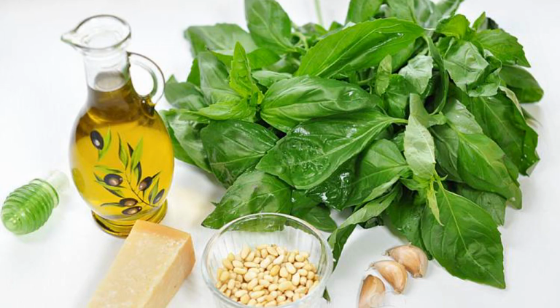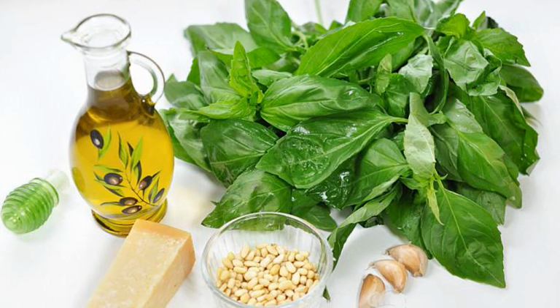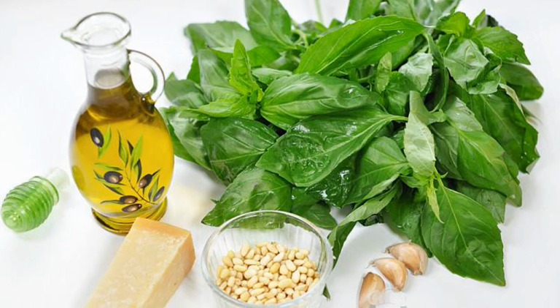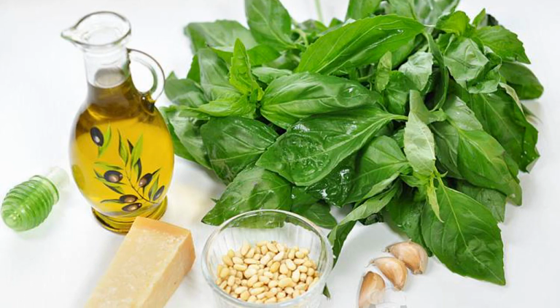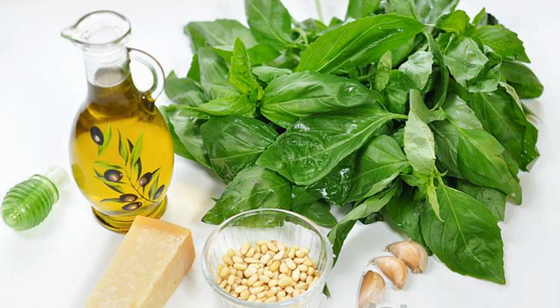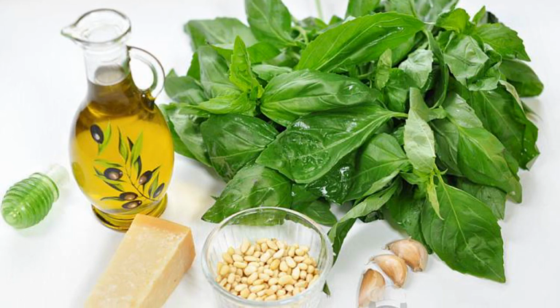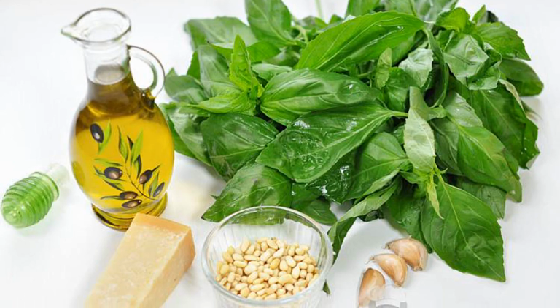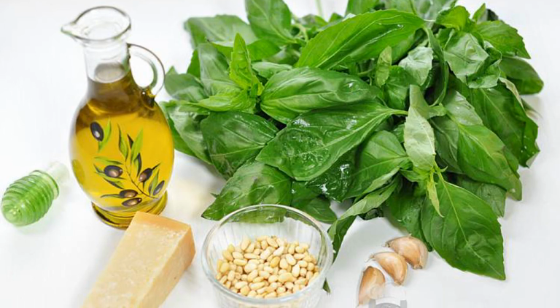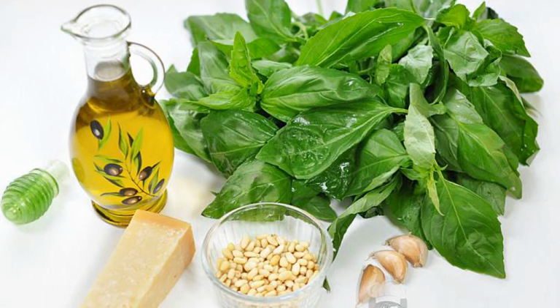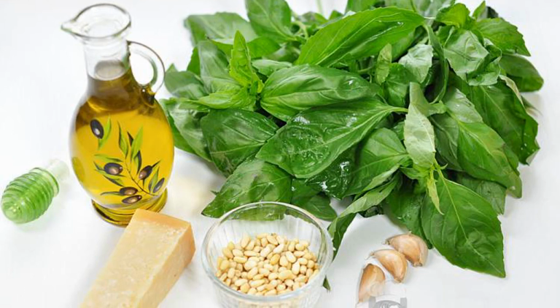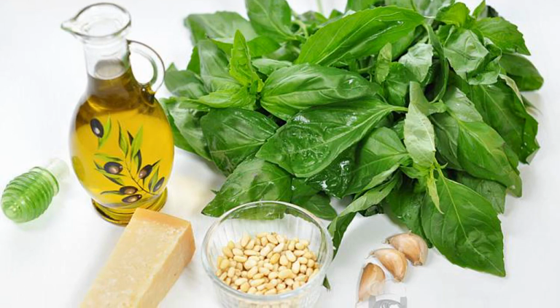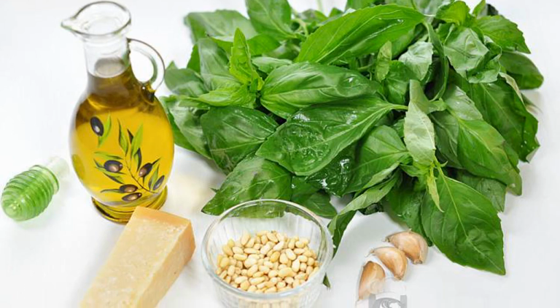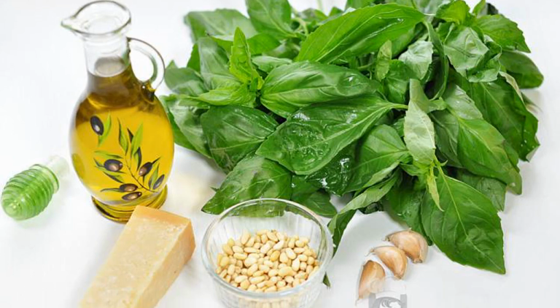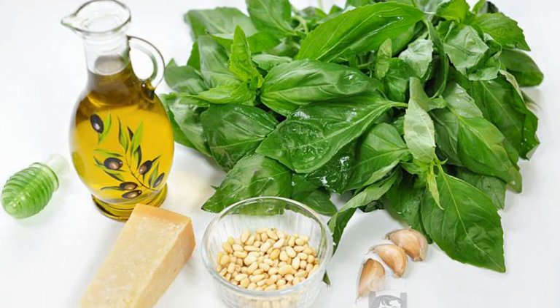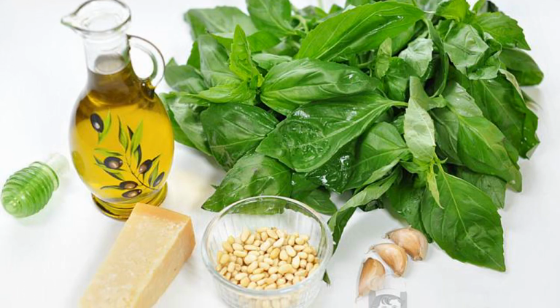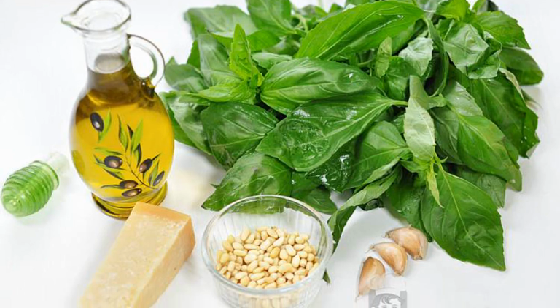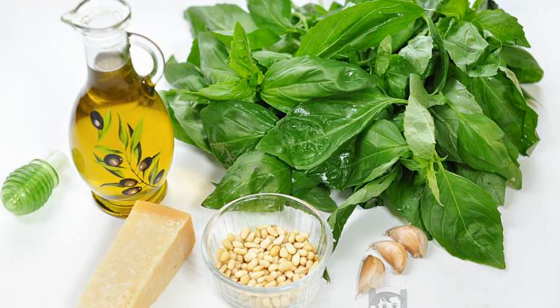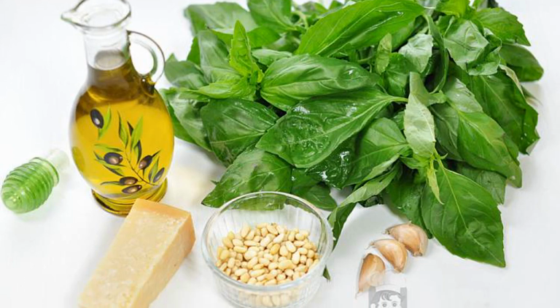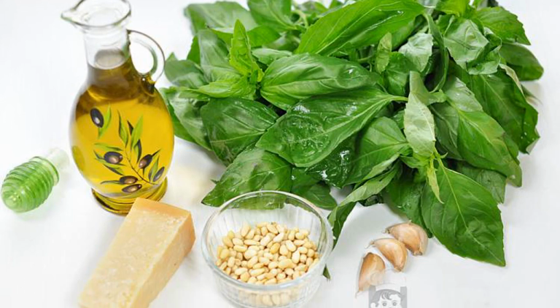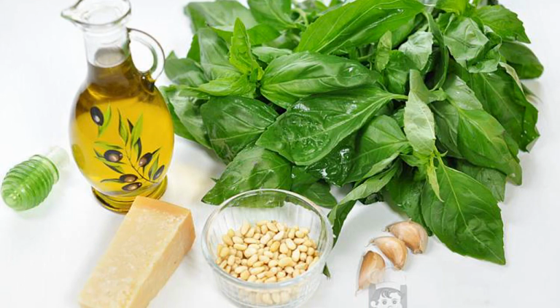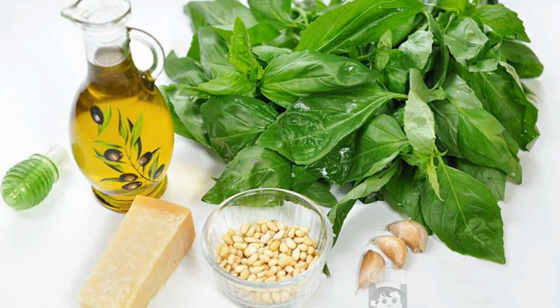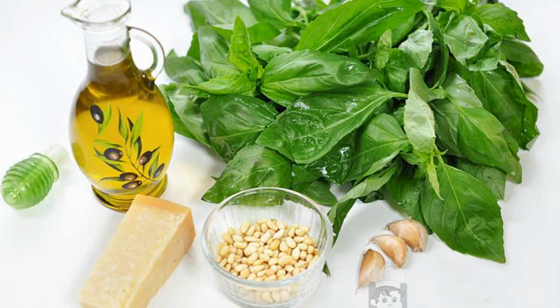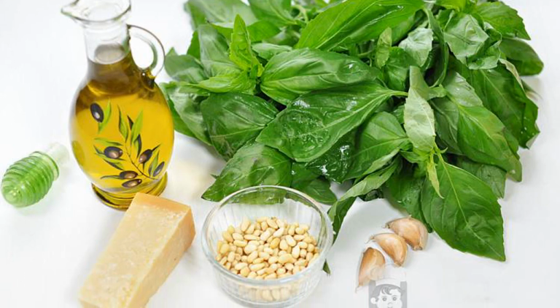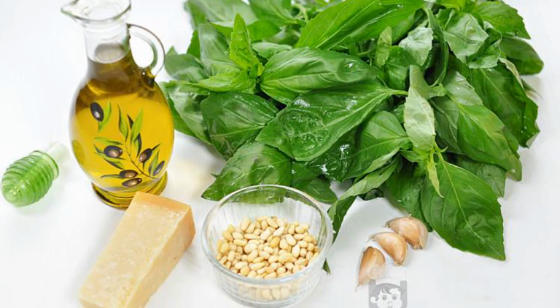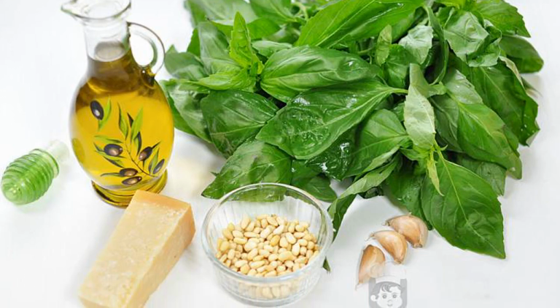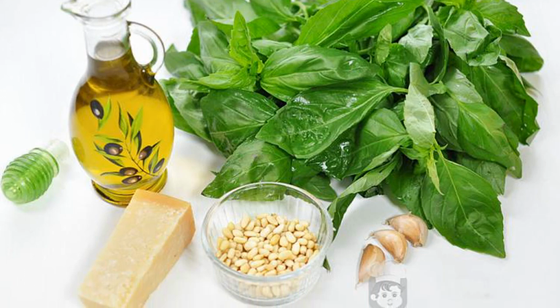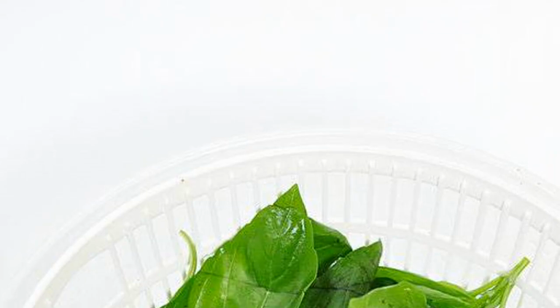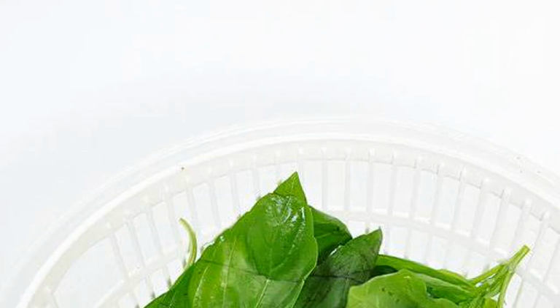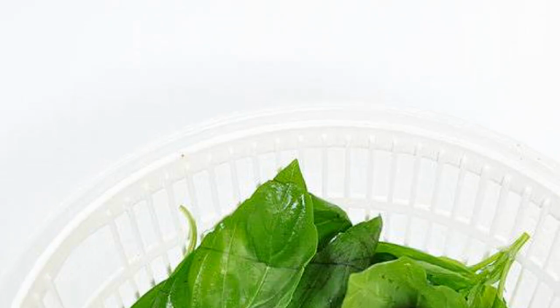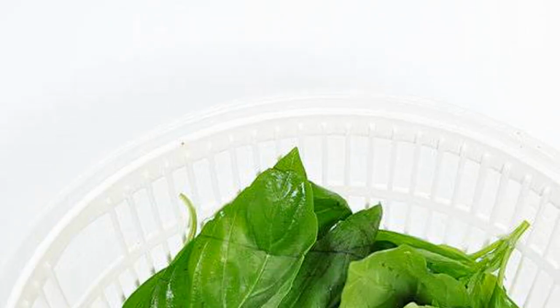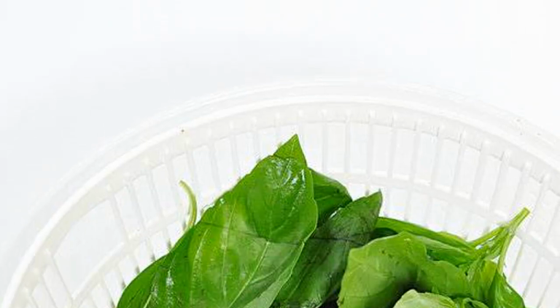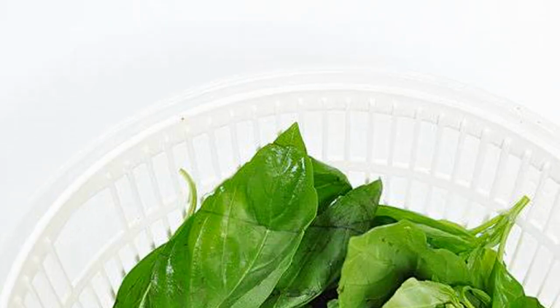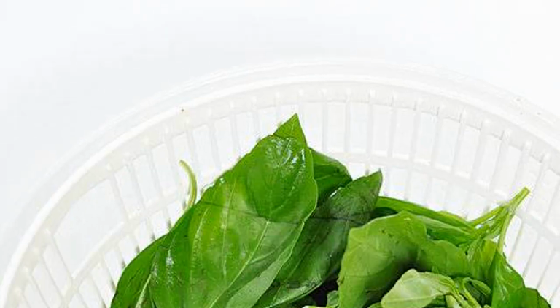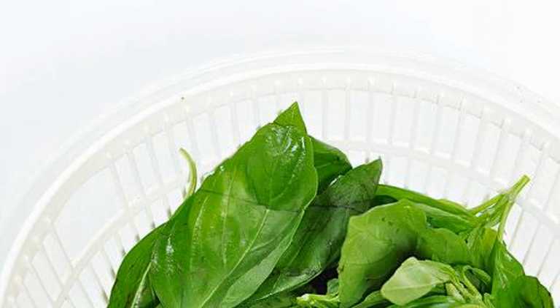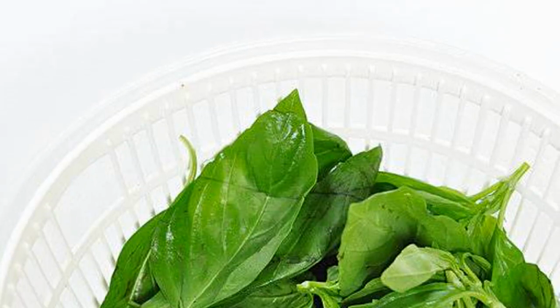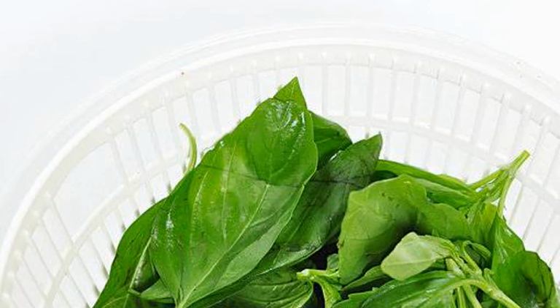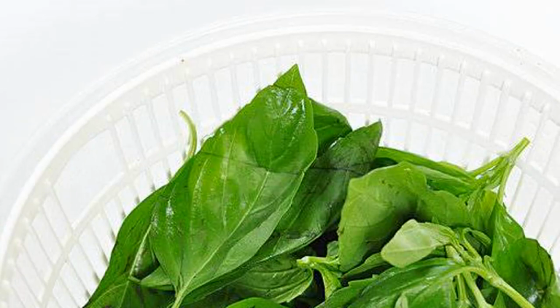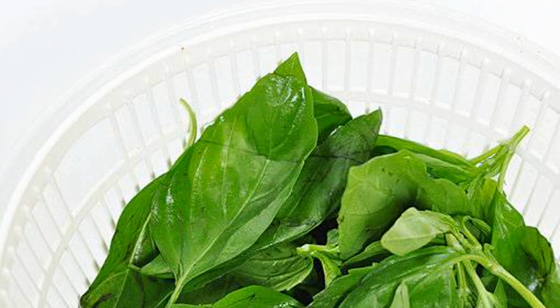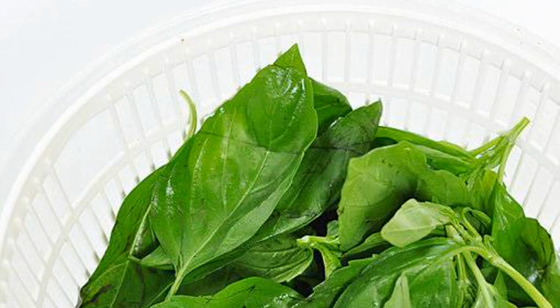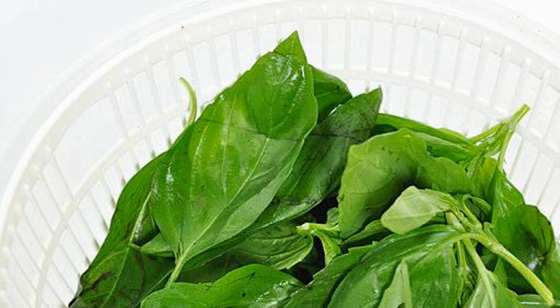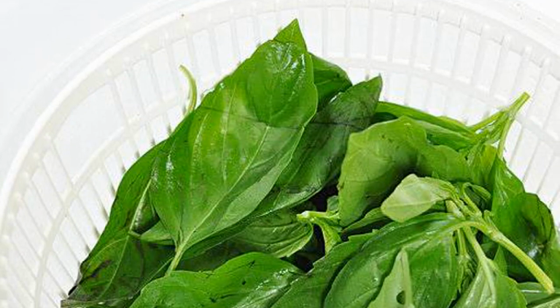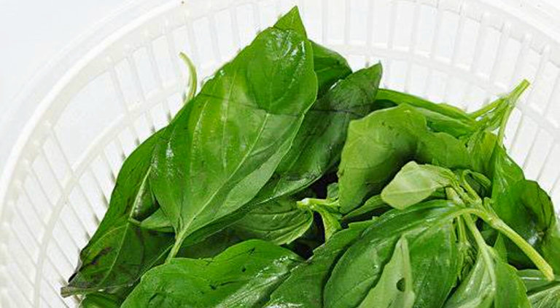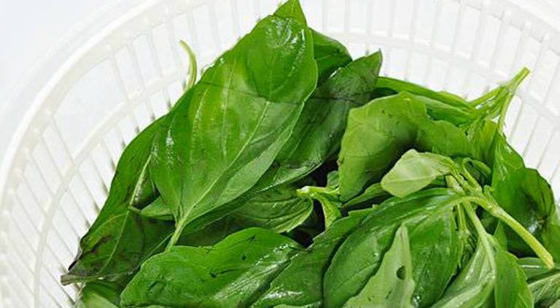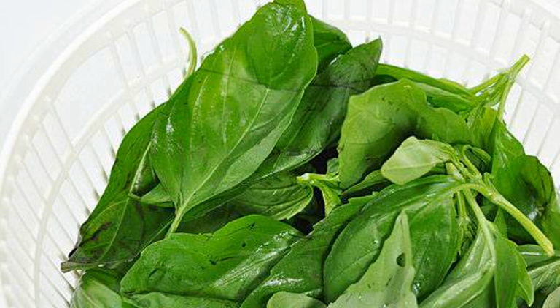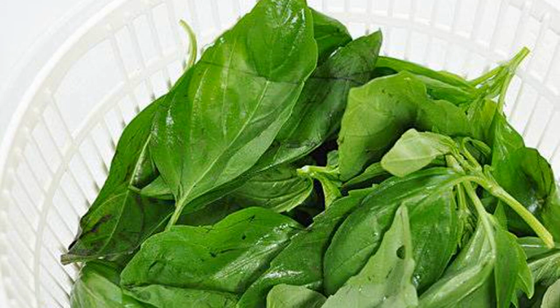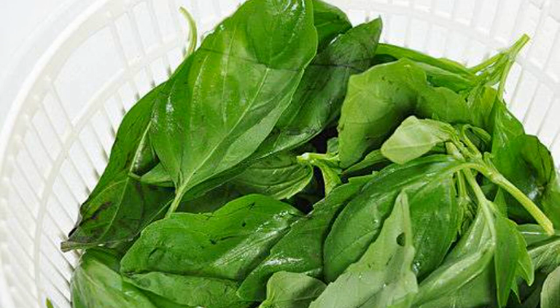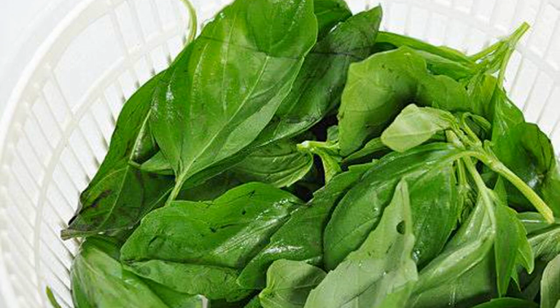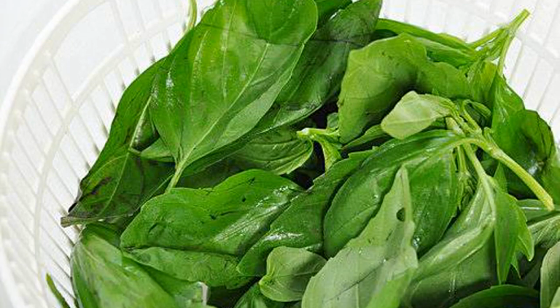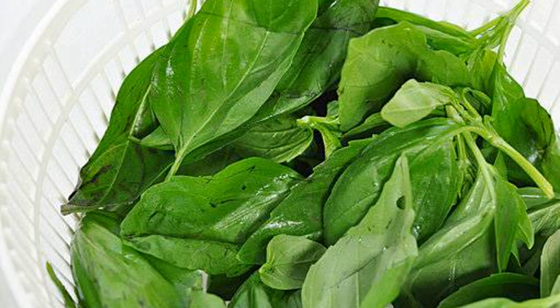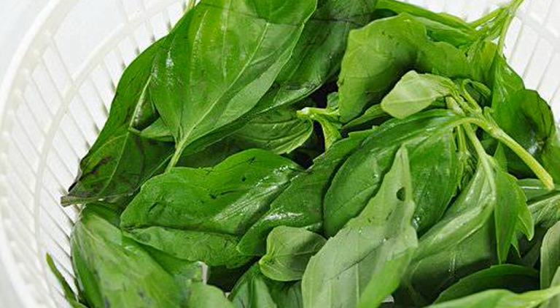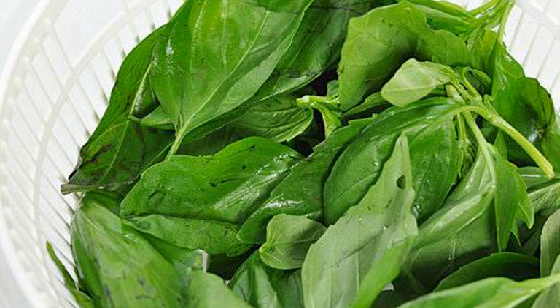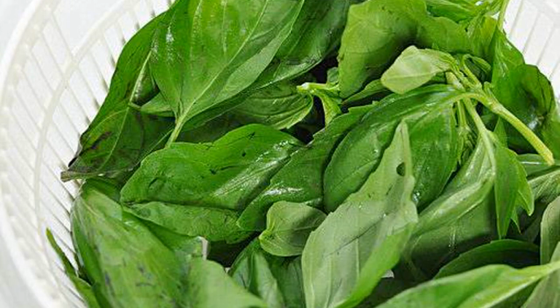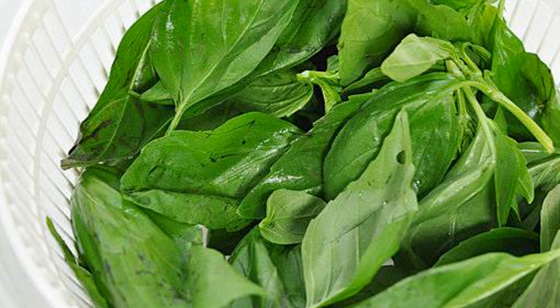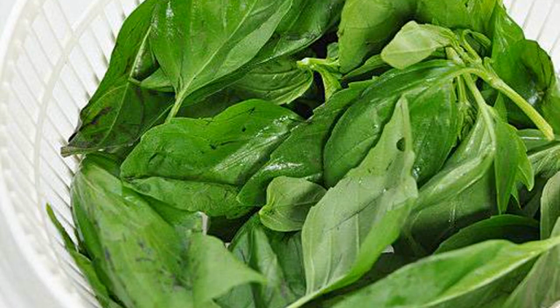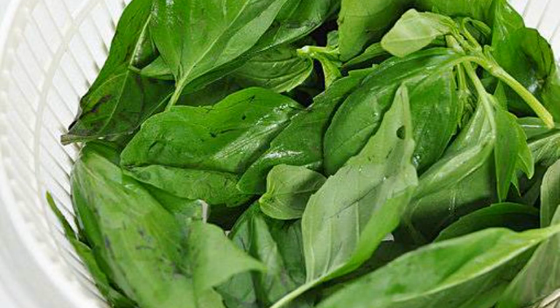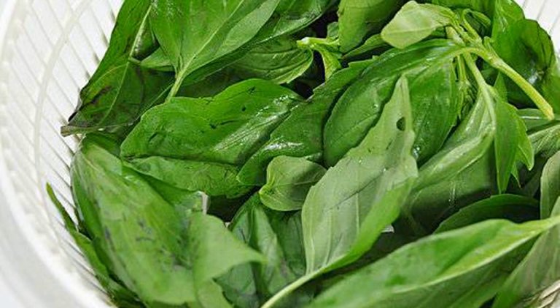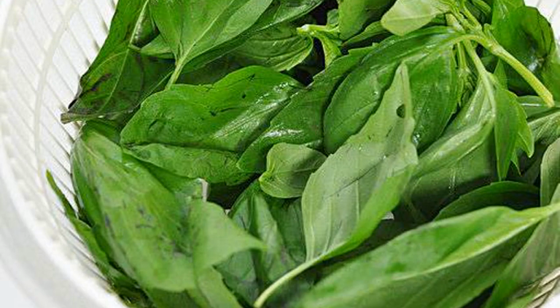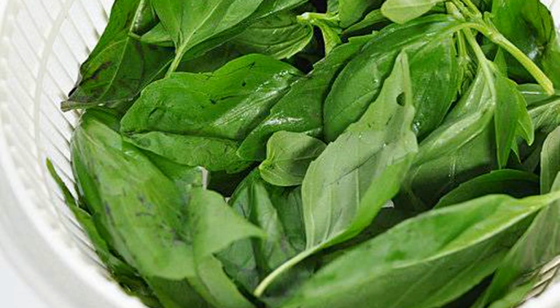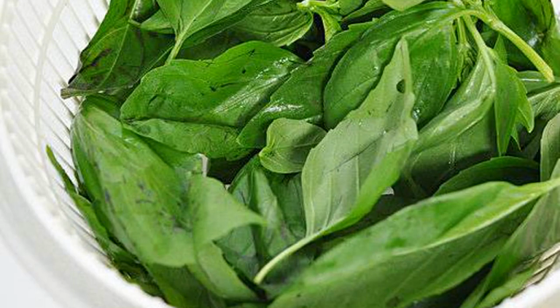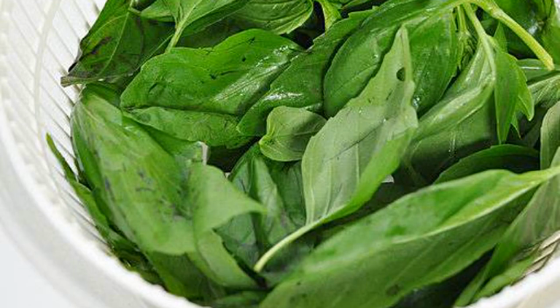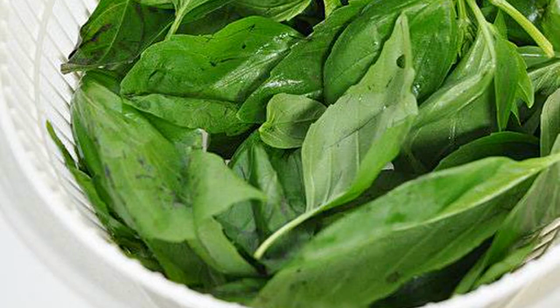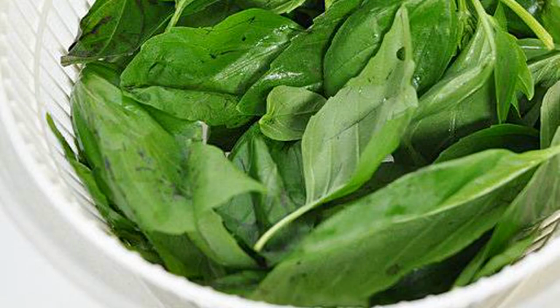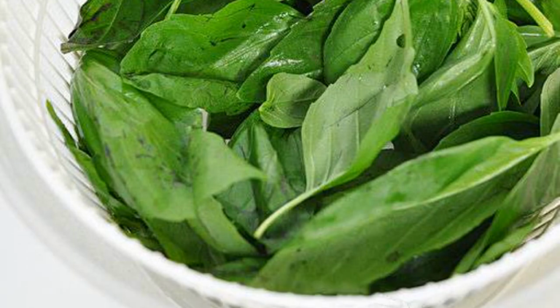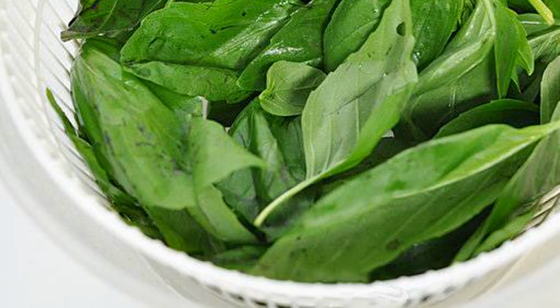Prepare the necessary products for the sauce. Wash the basil, dry it, and separate the leaves from the stems.